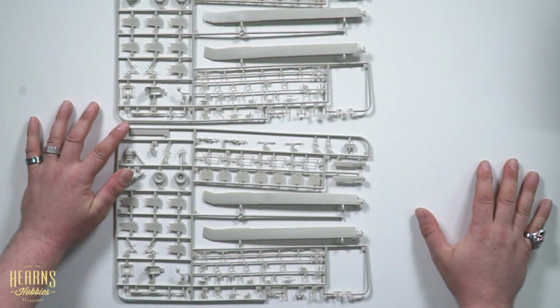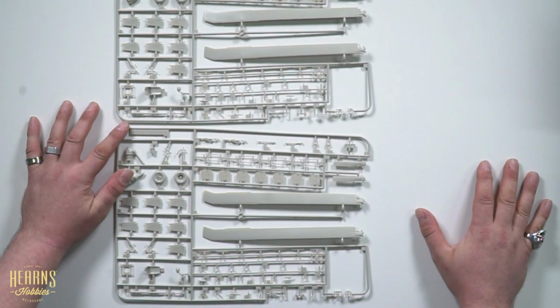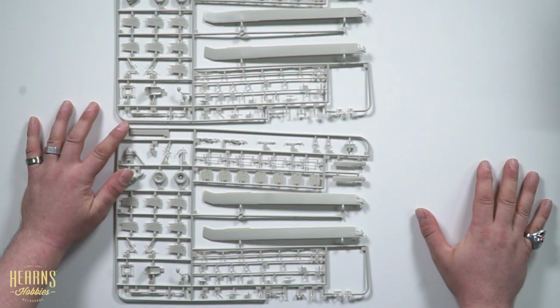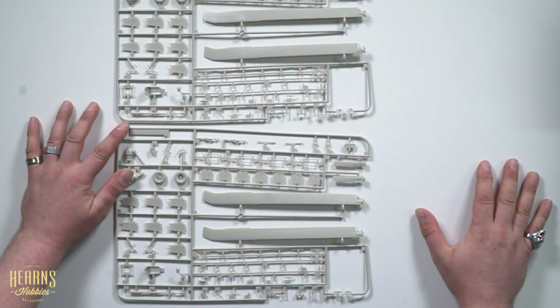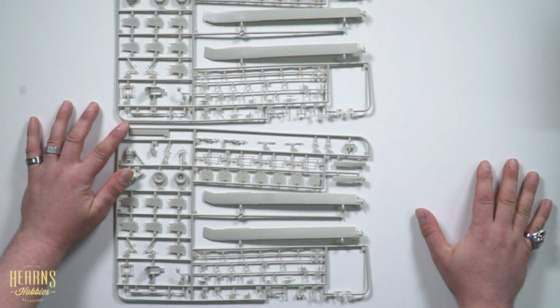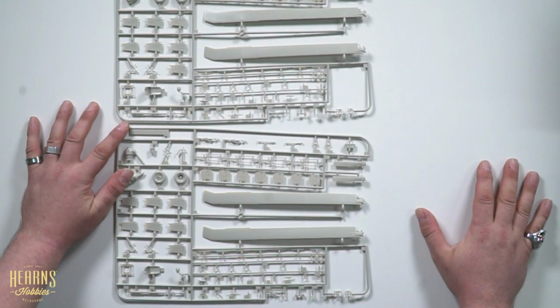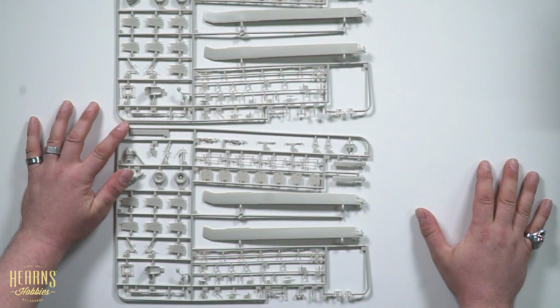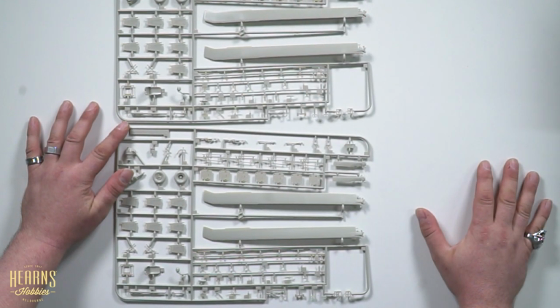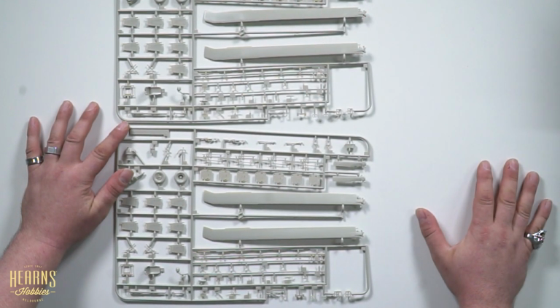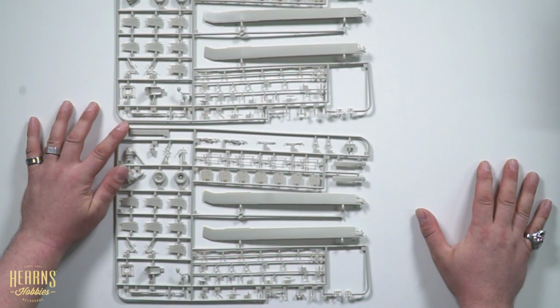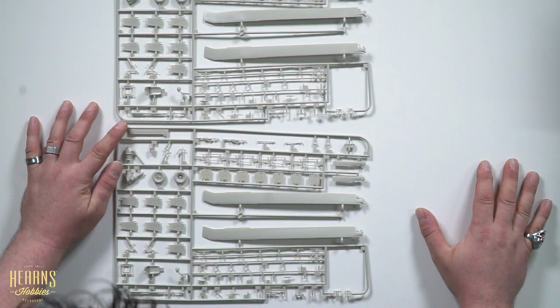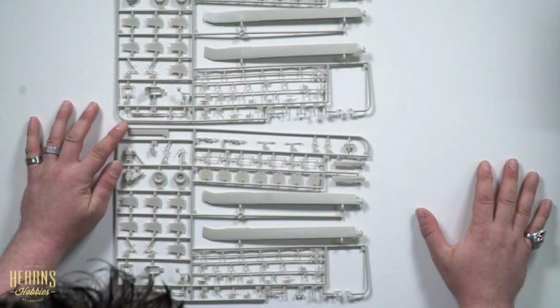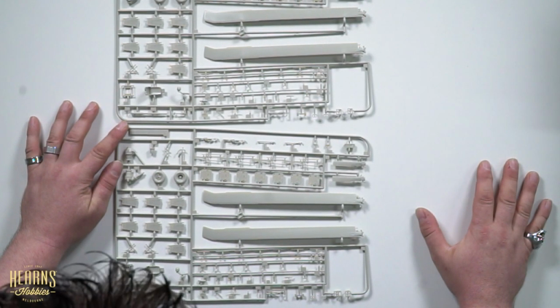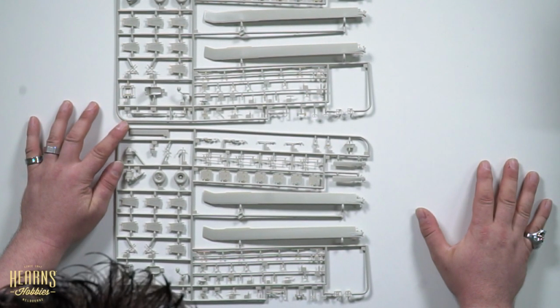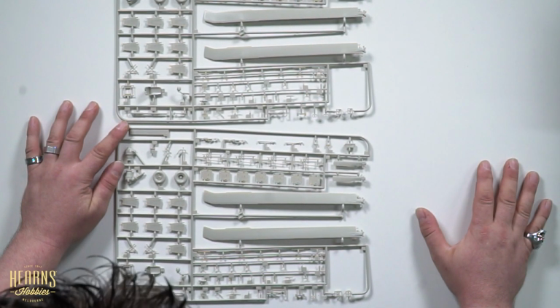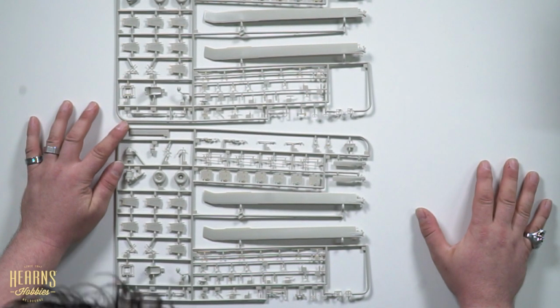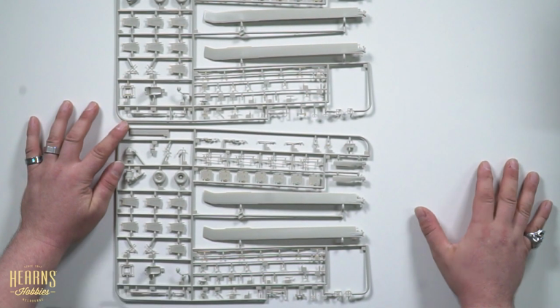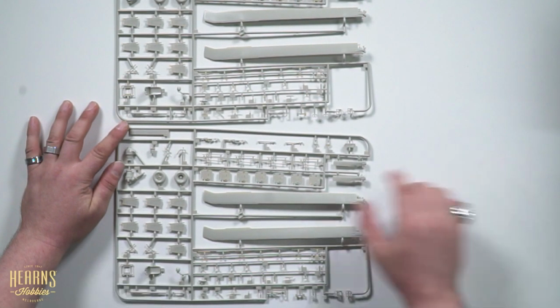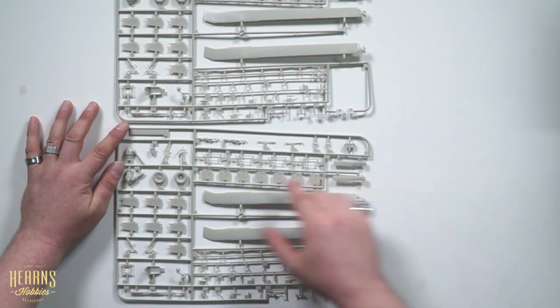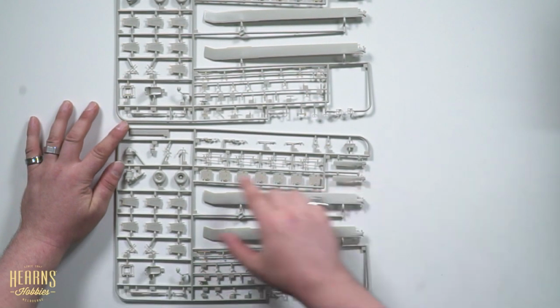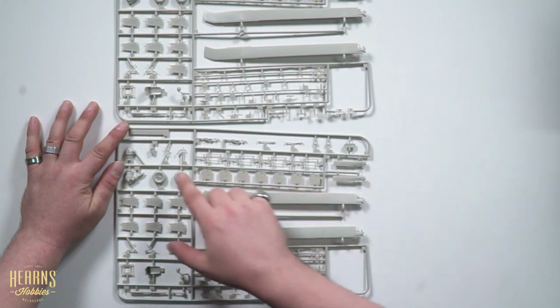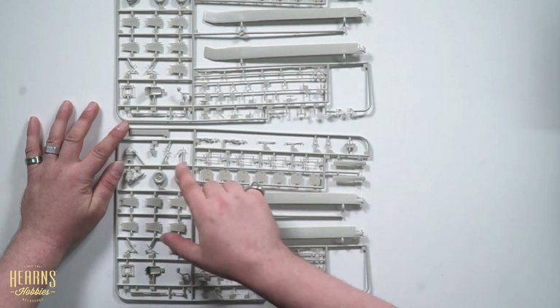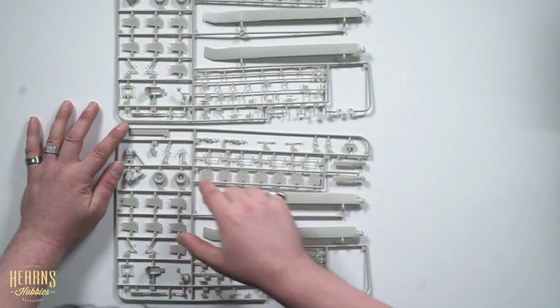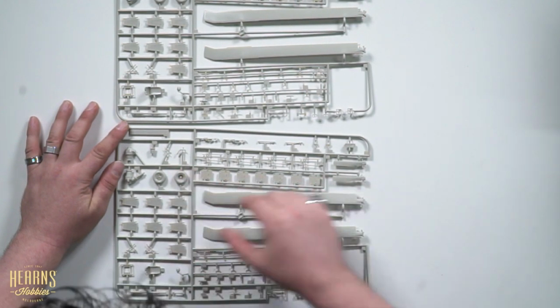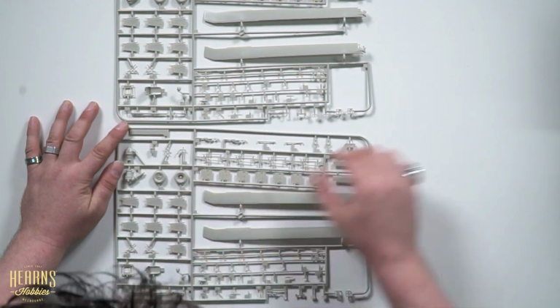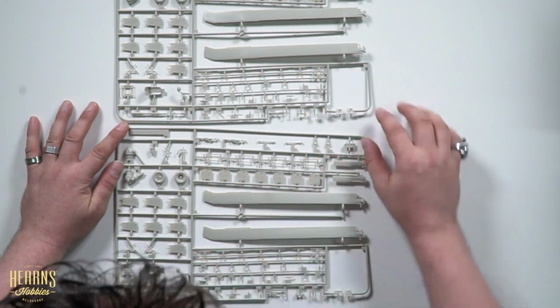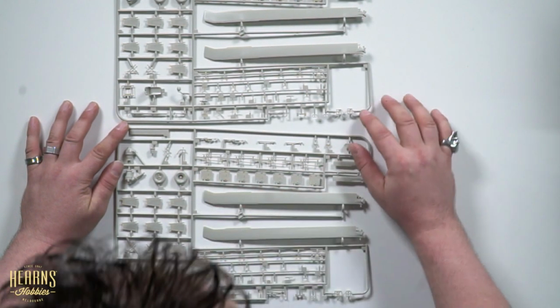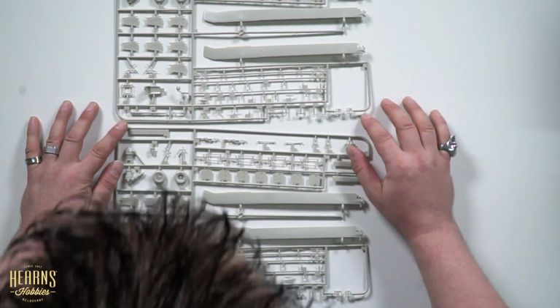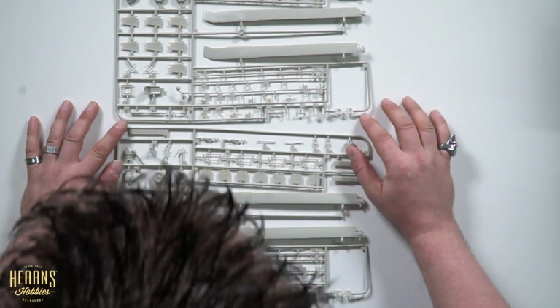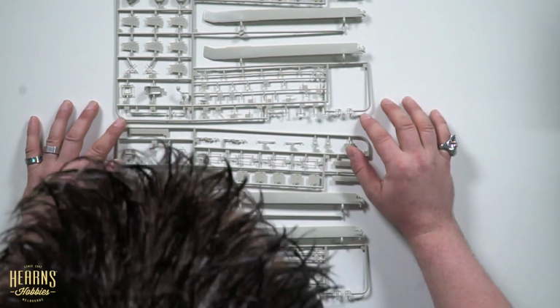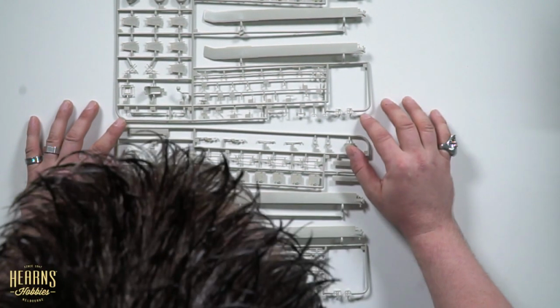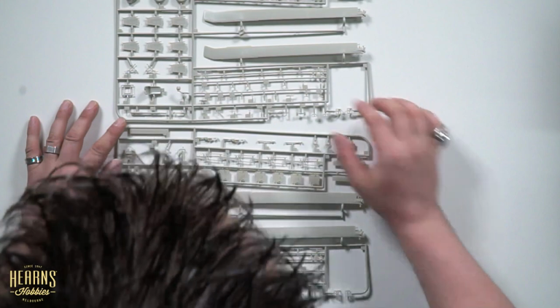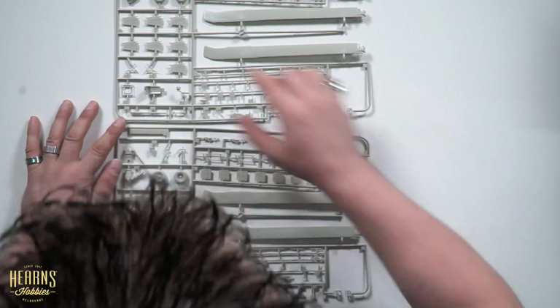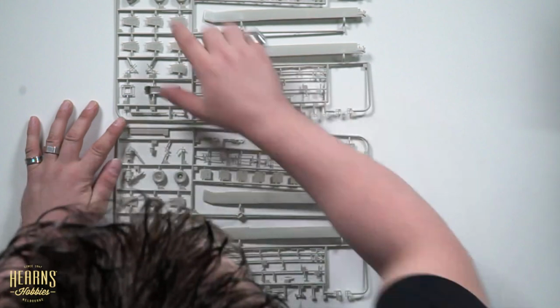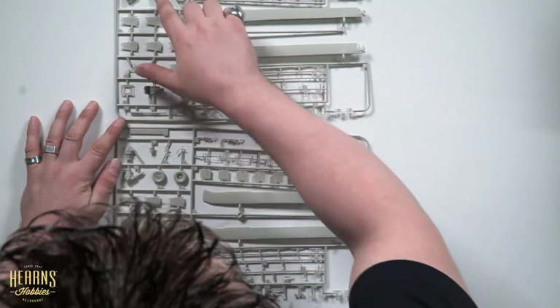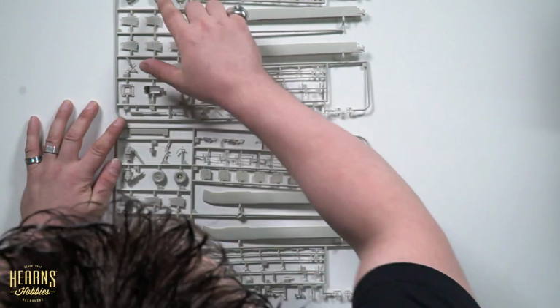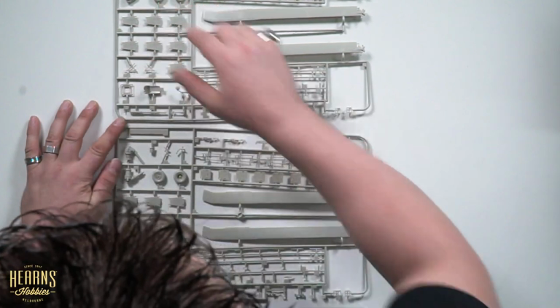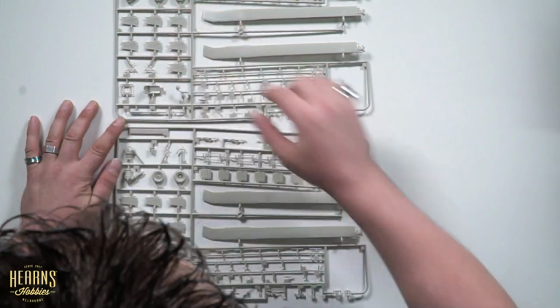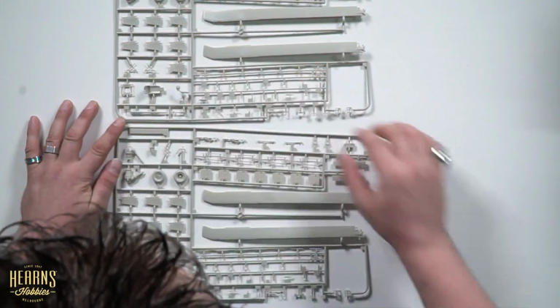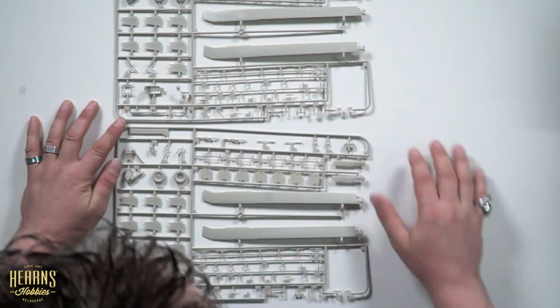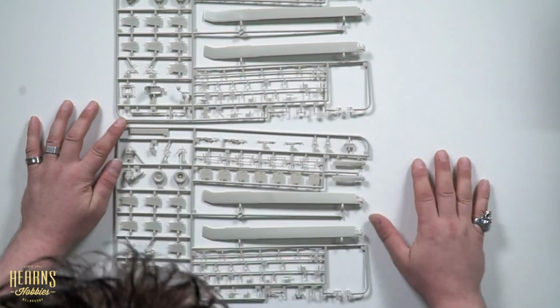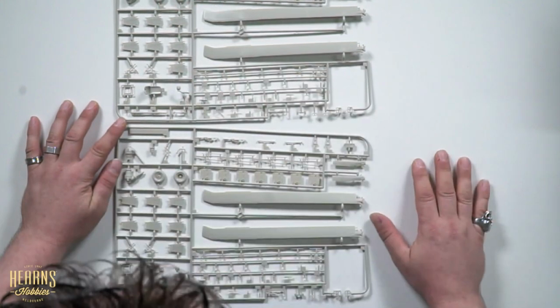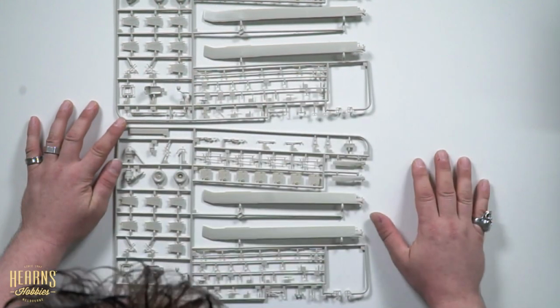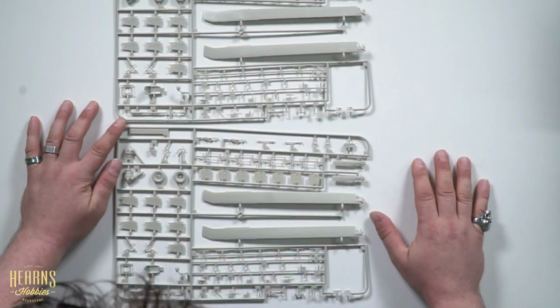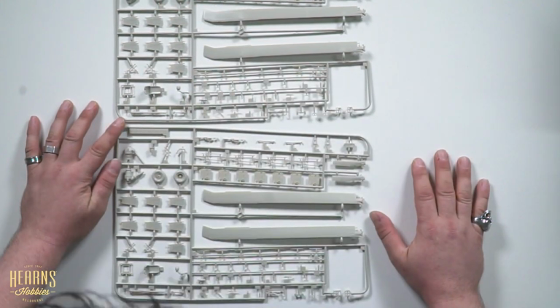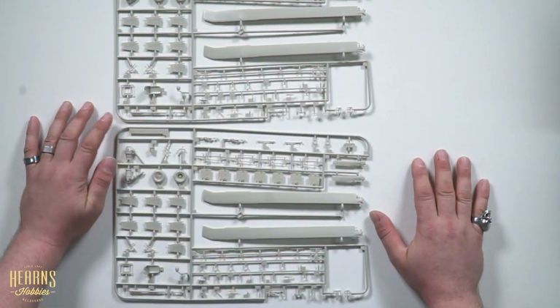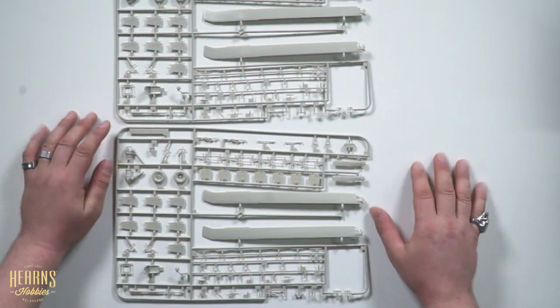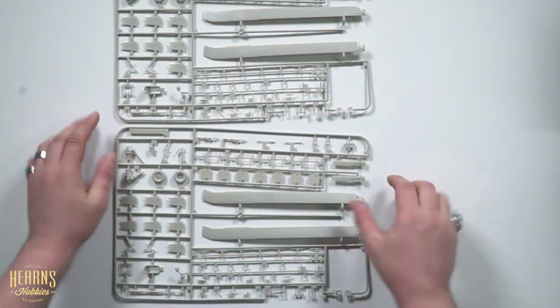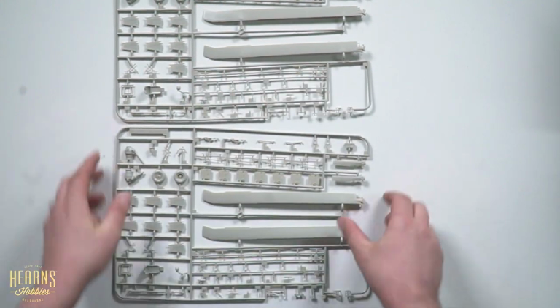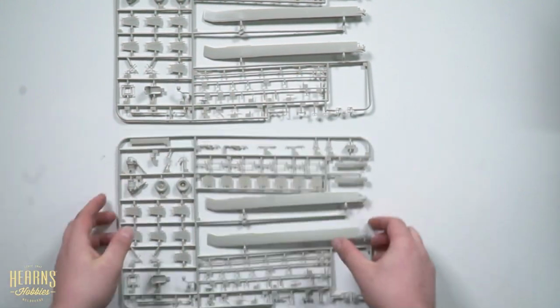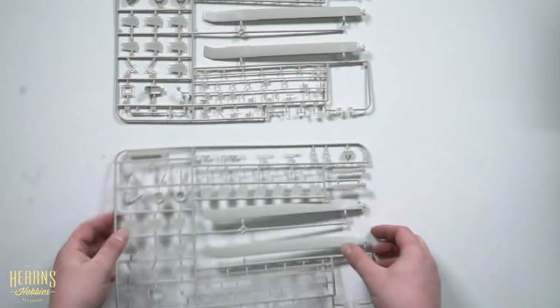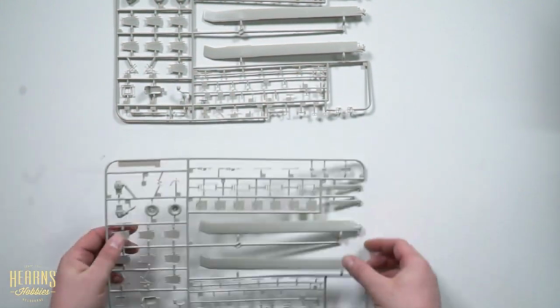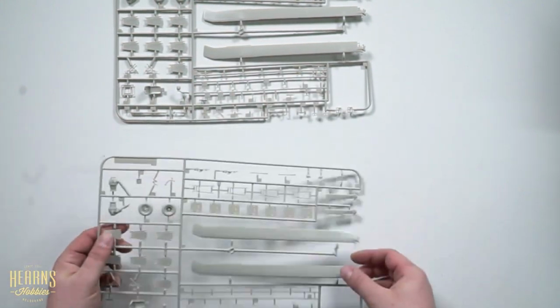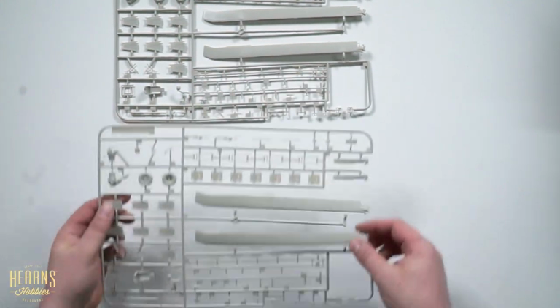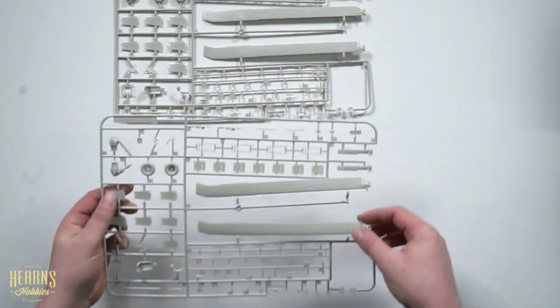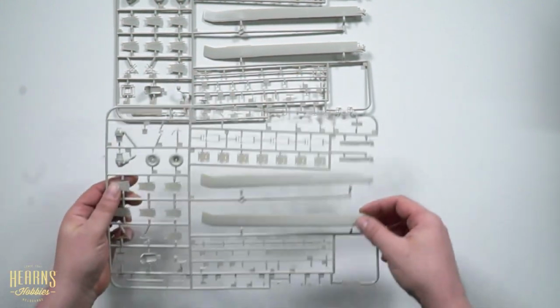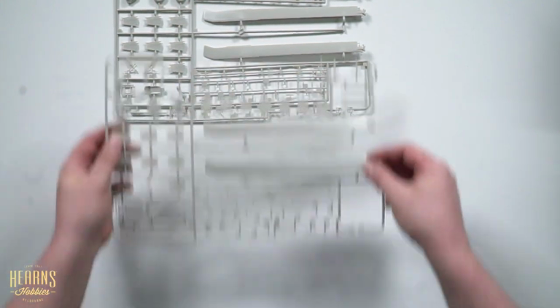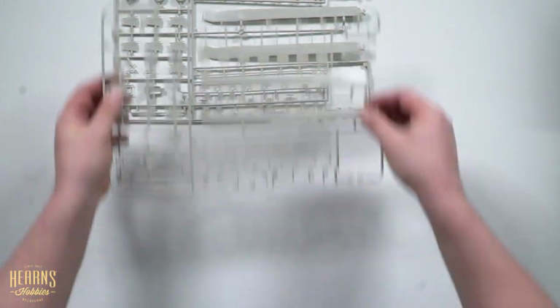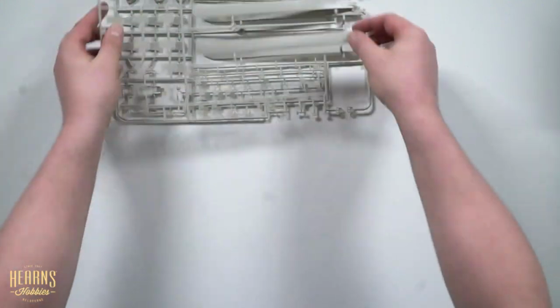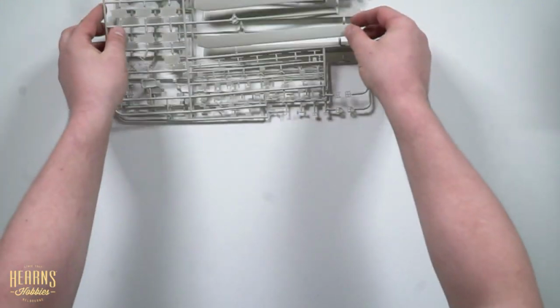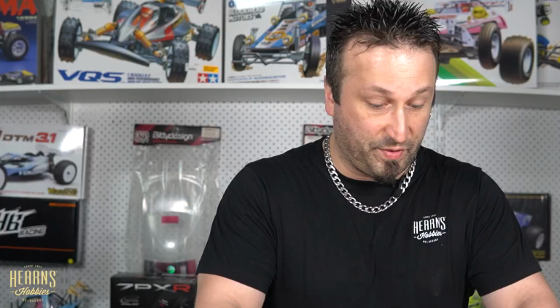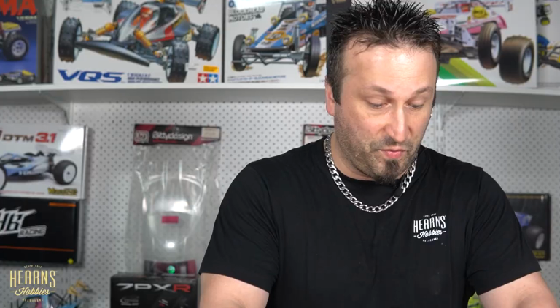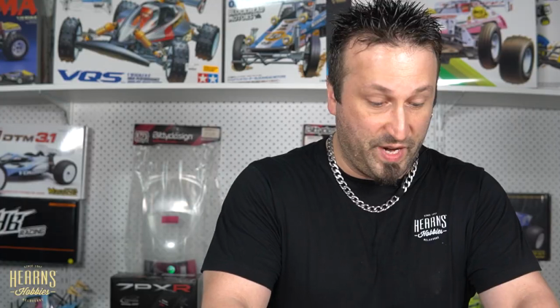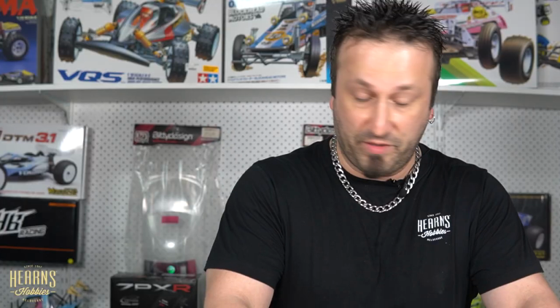I like that a lot. And then we have more of the internals, the landing gear.